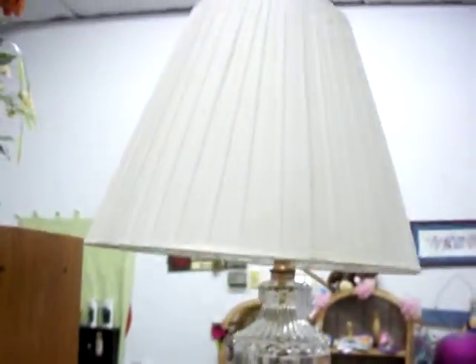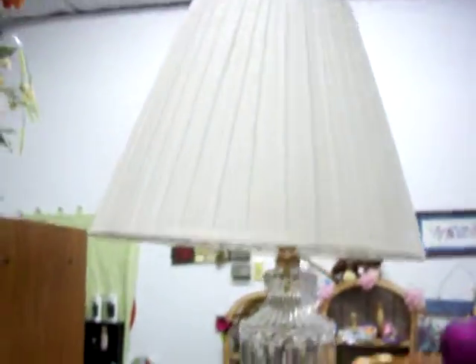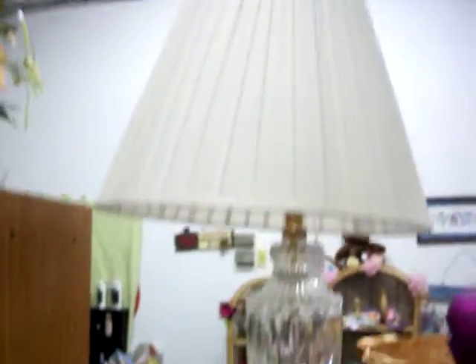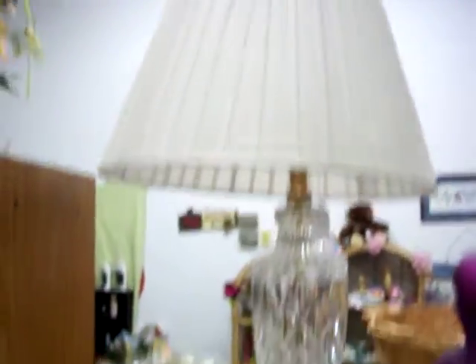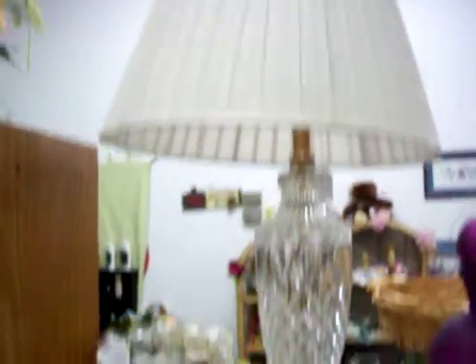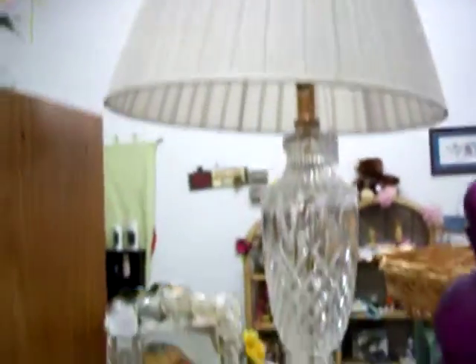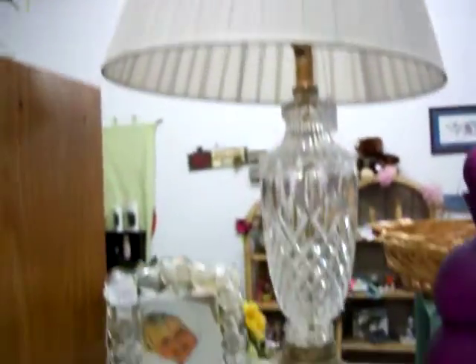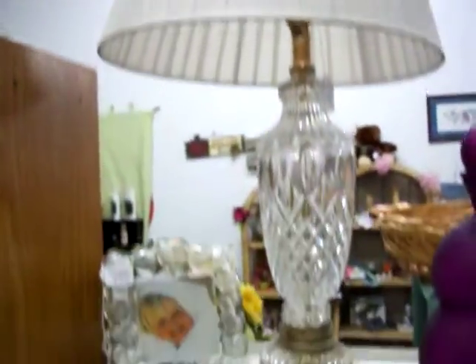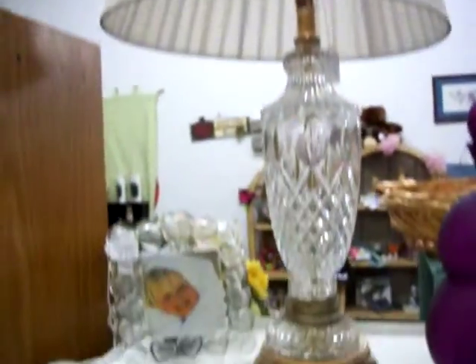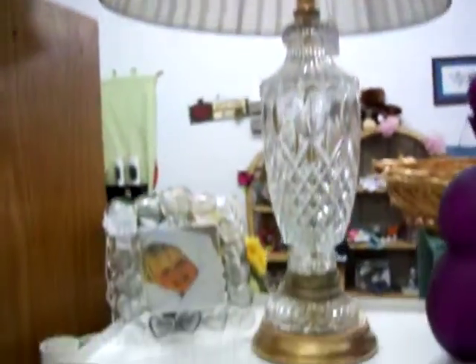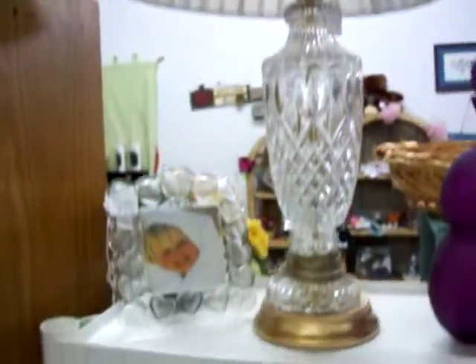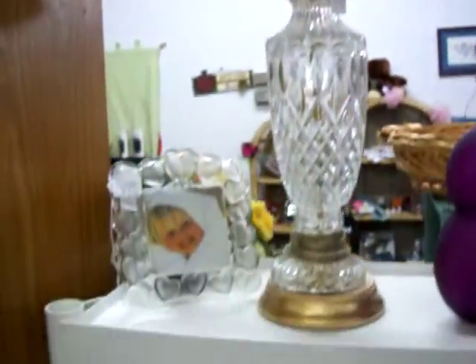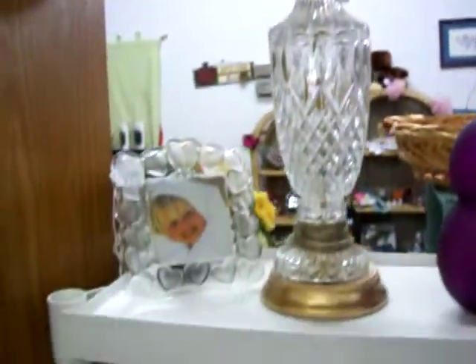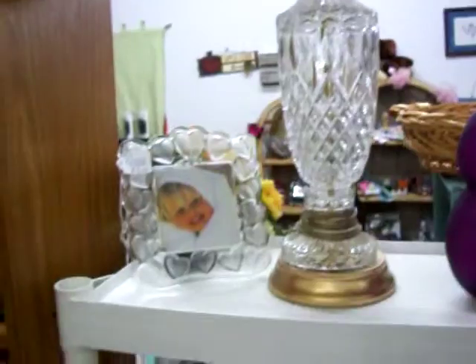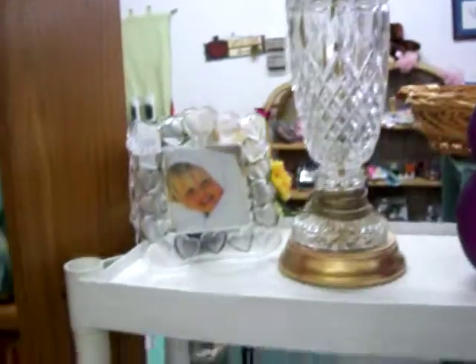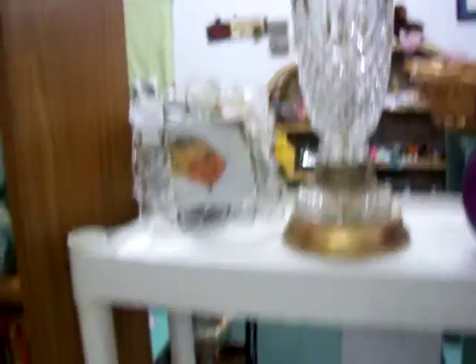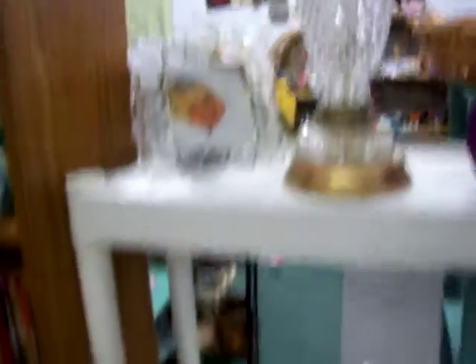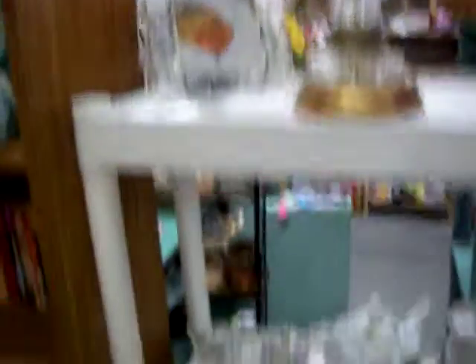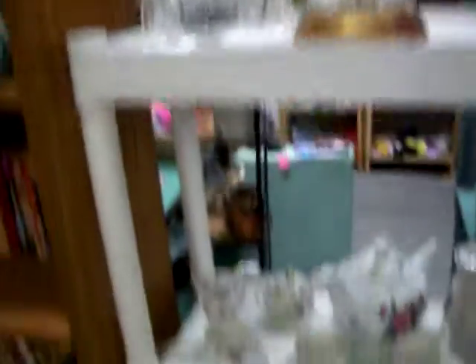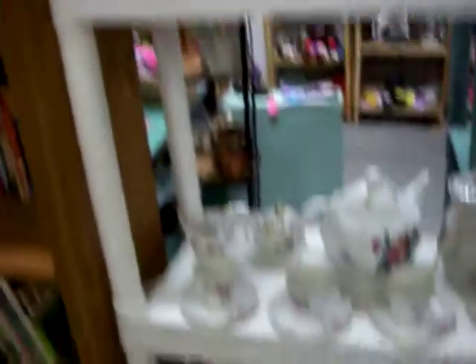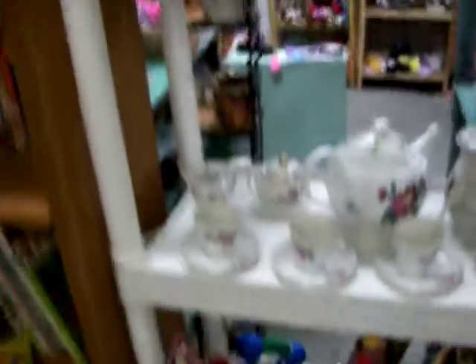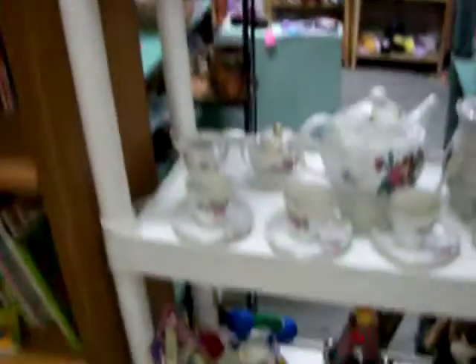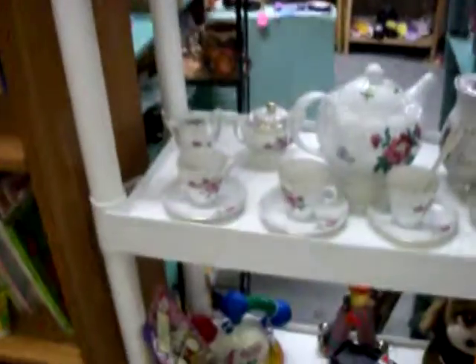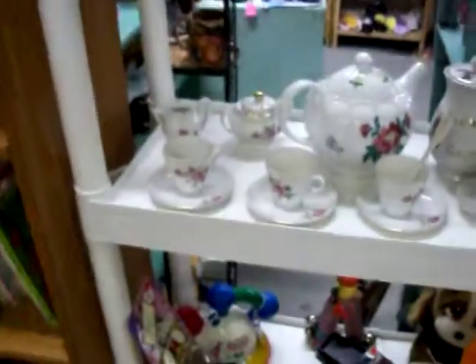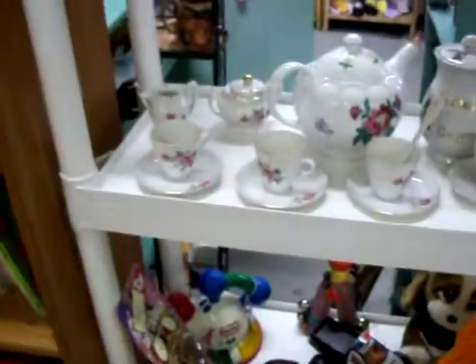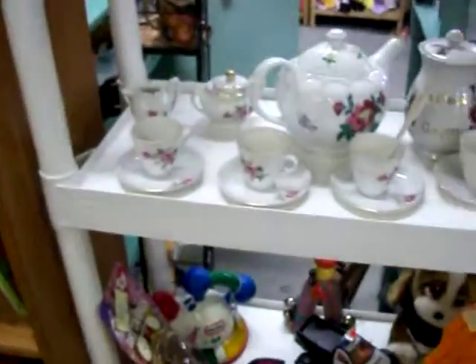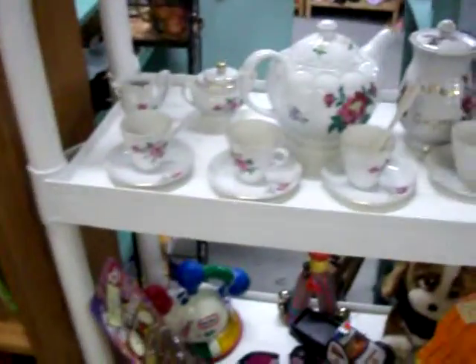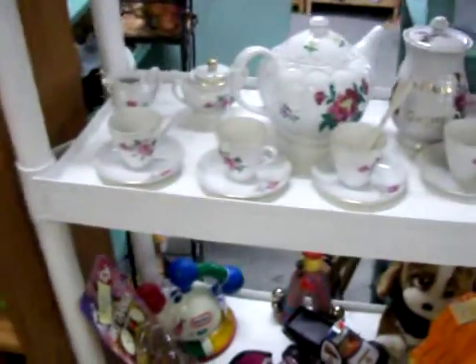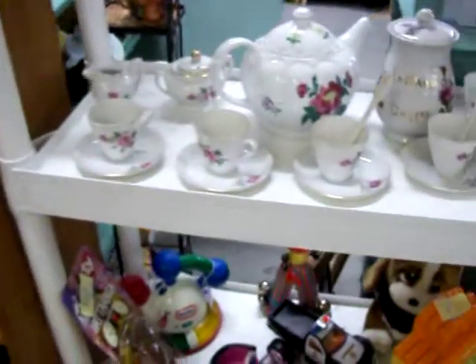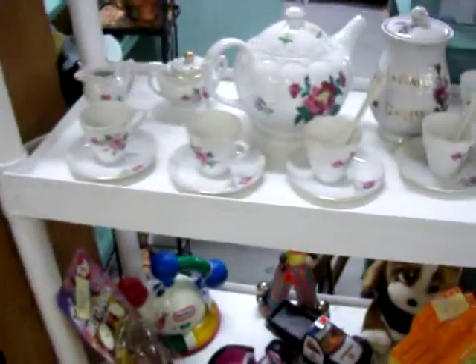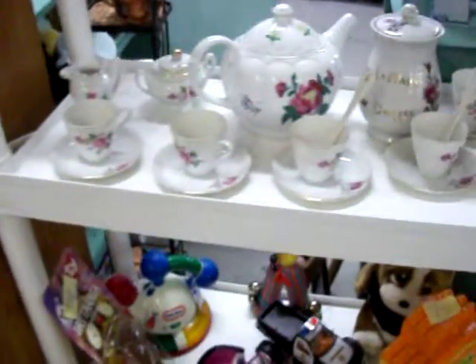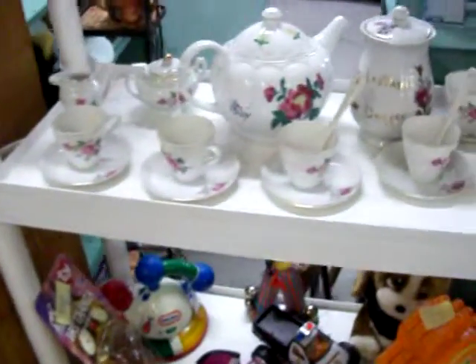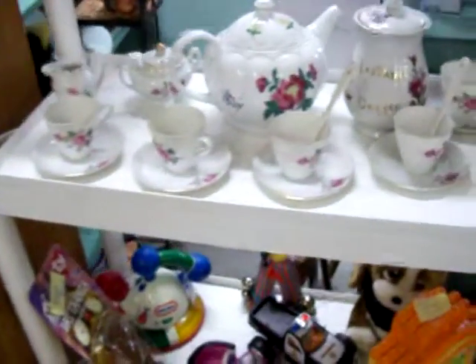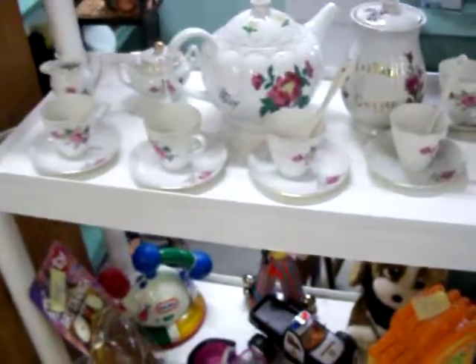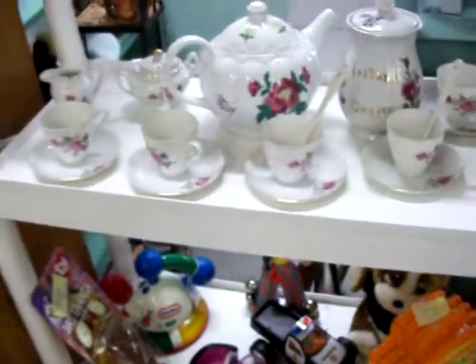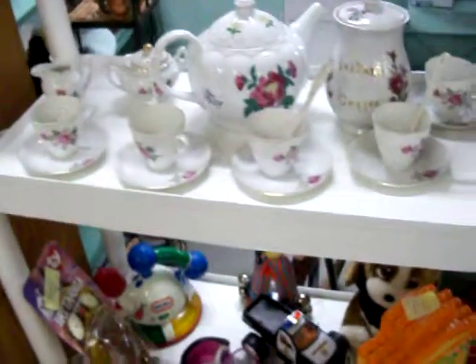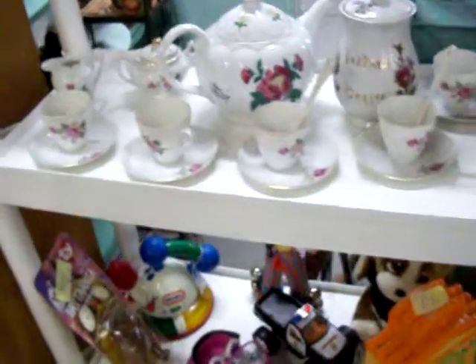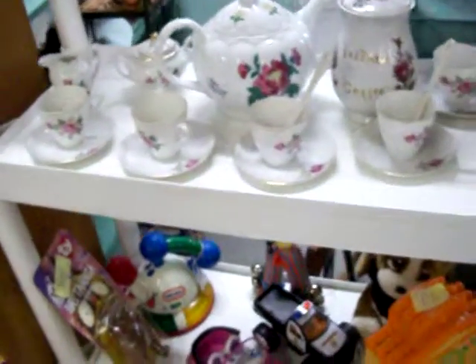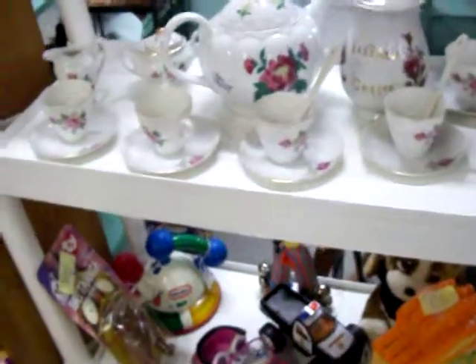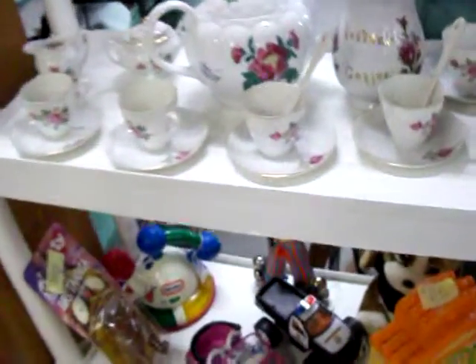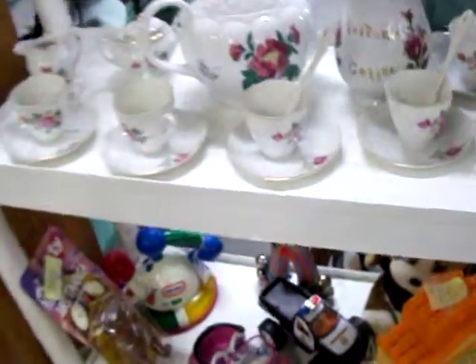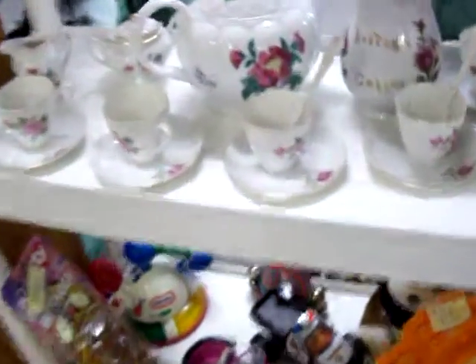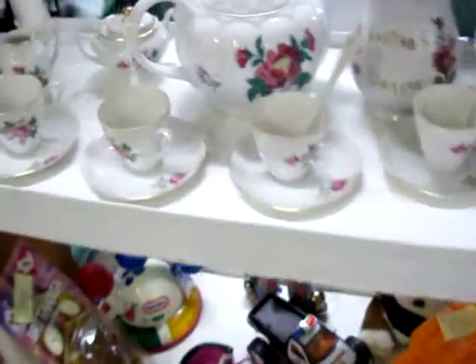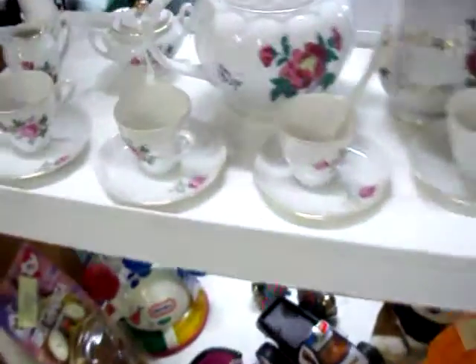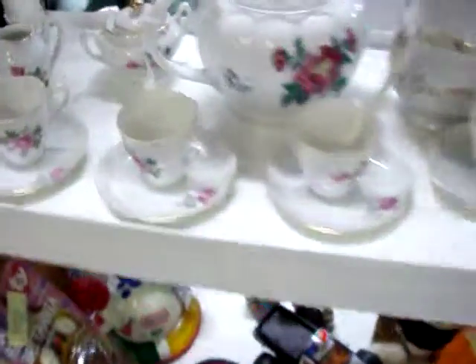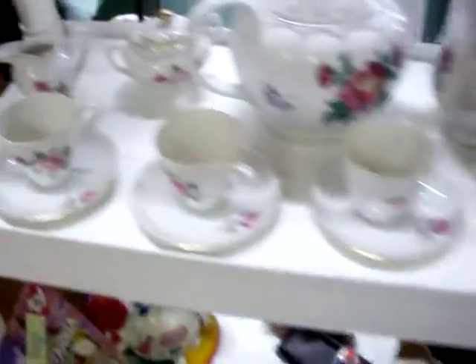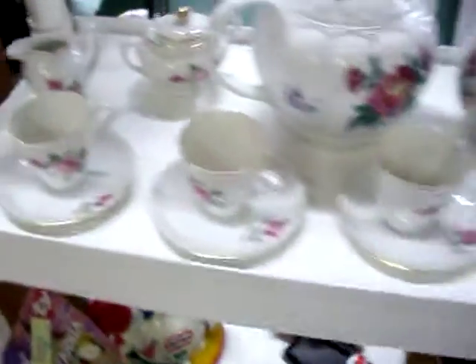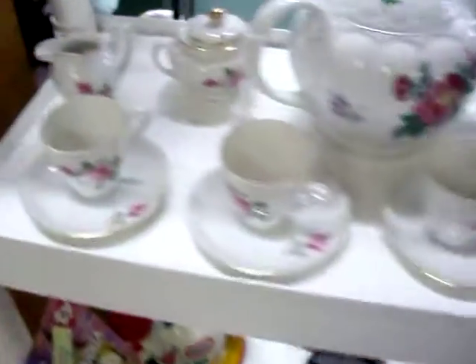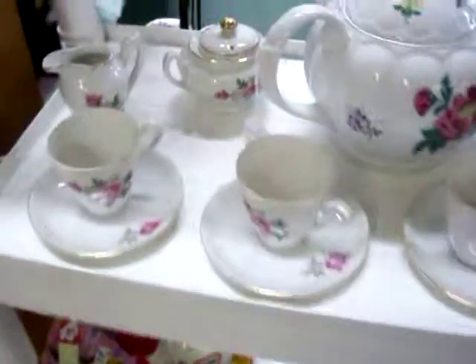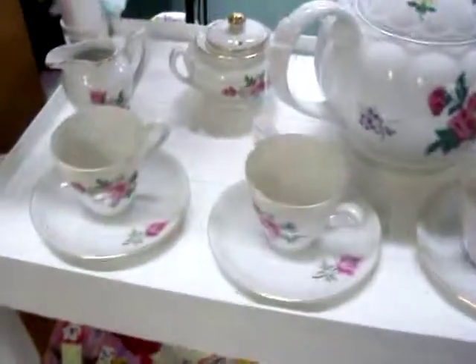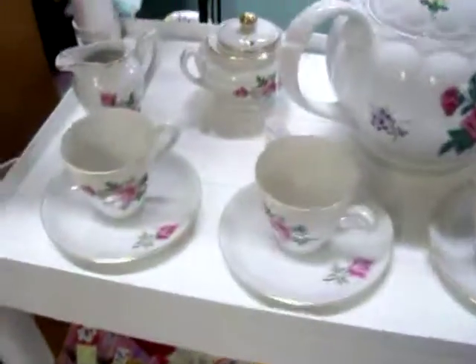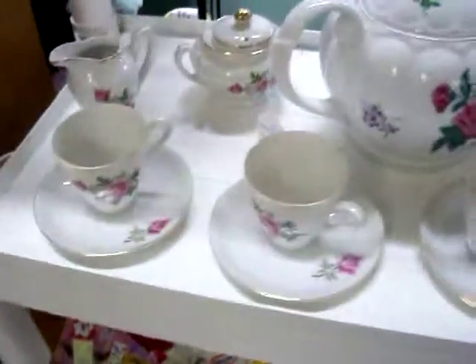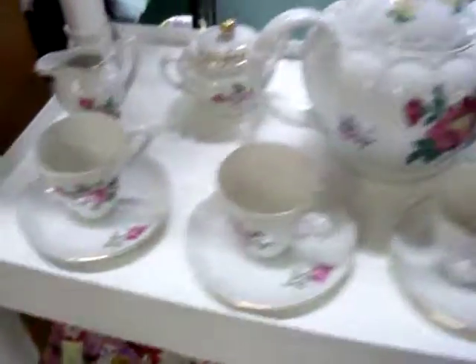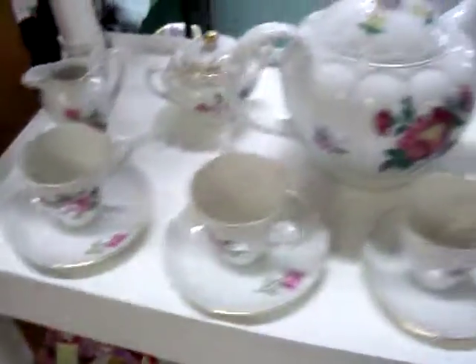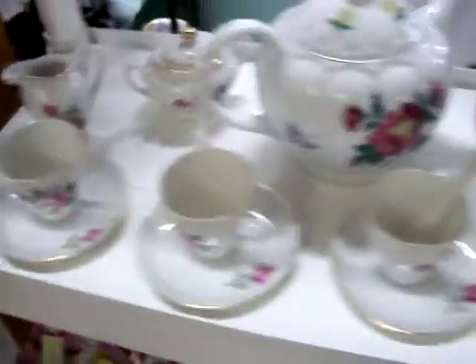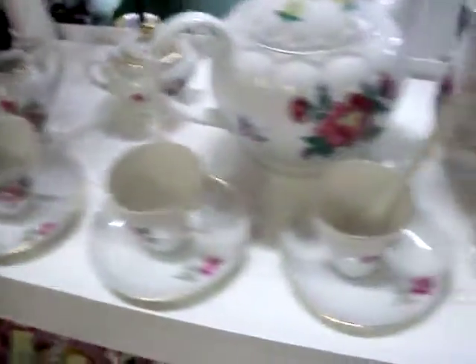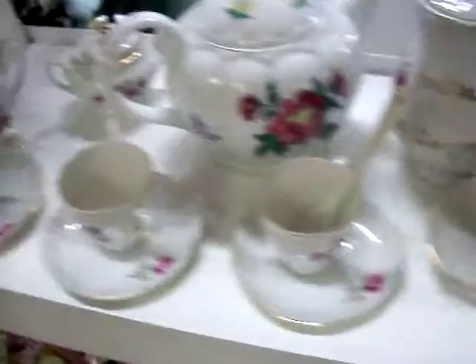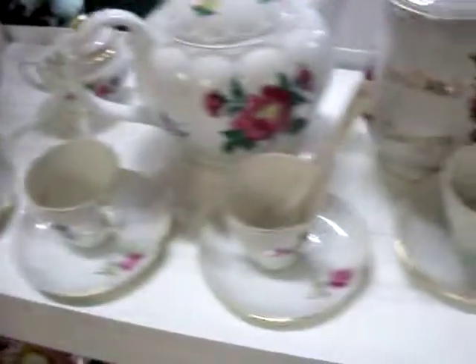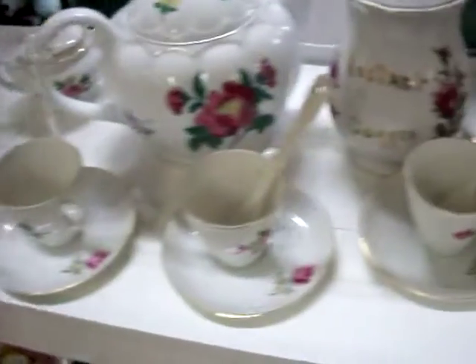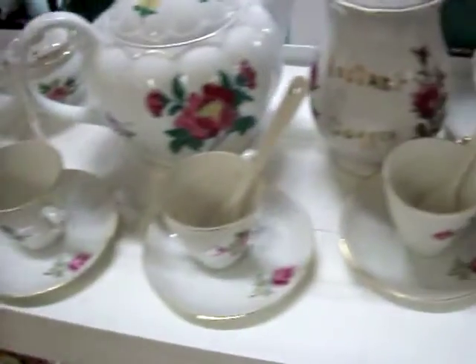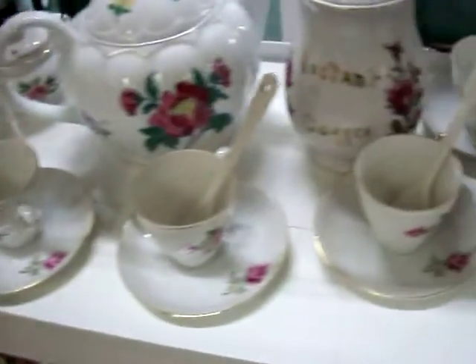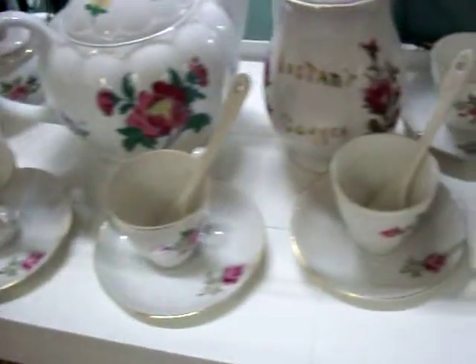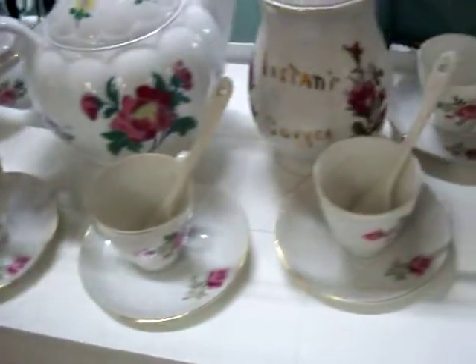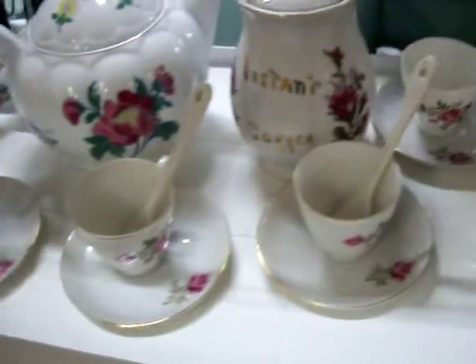It's a good lamp right there. Have this complete tea set right here for $25.